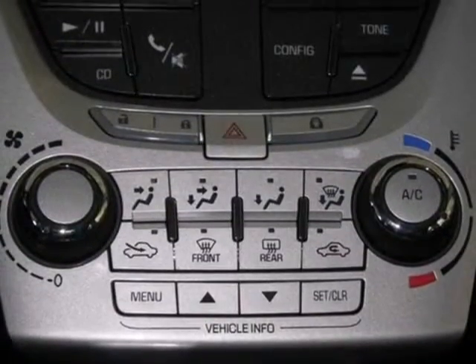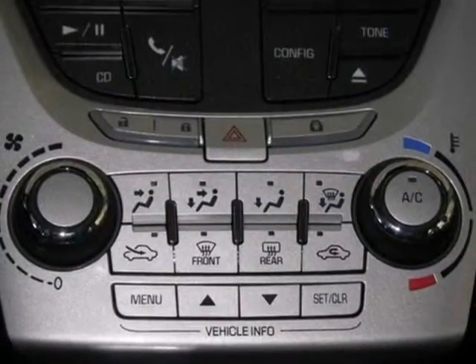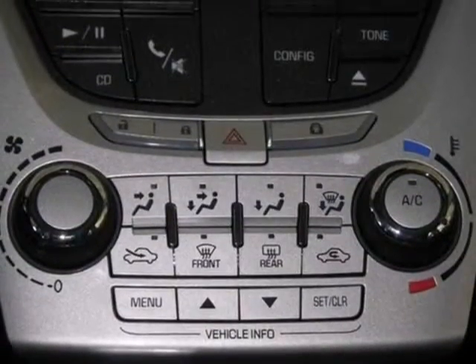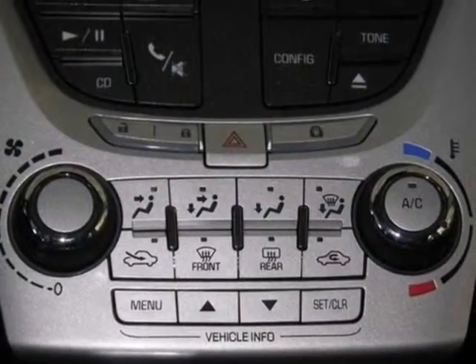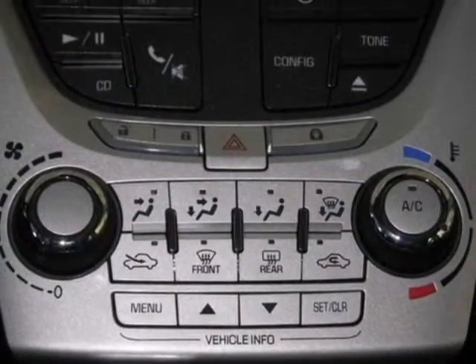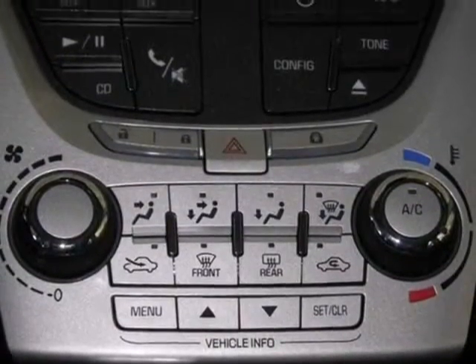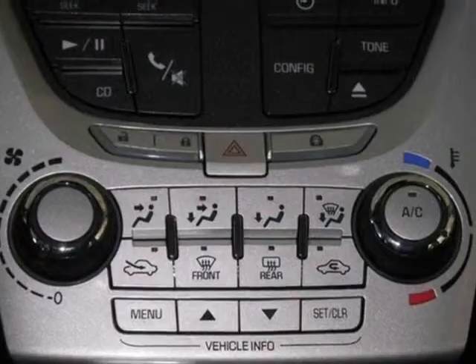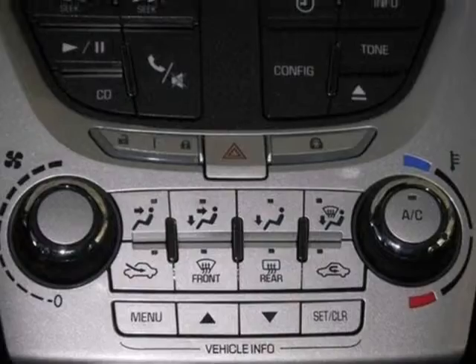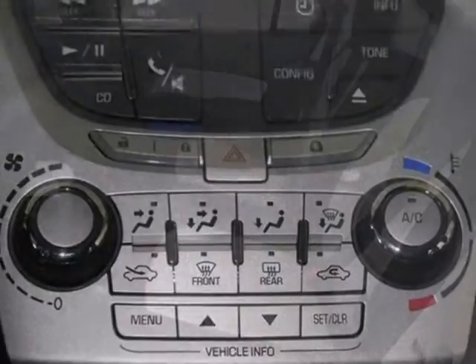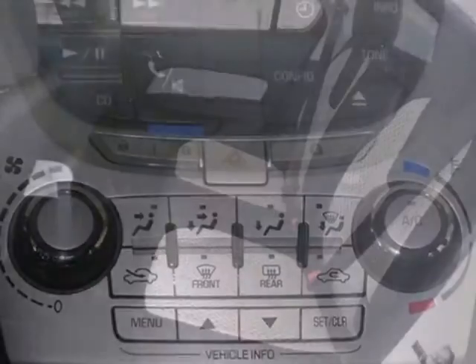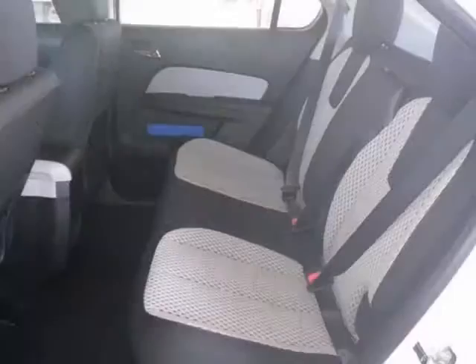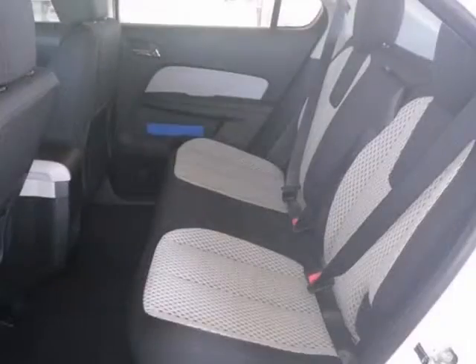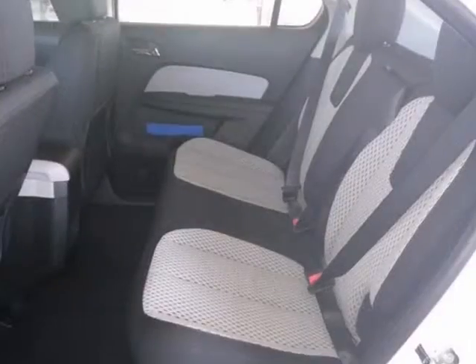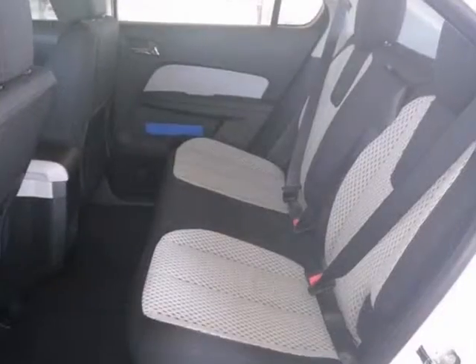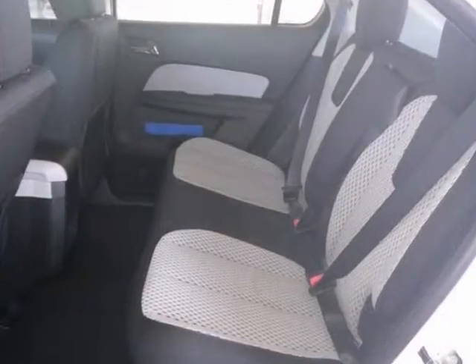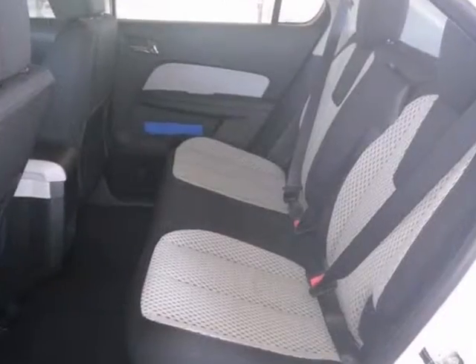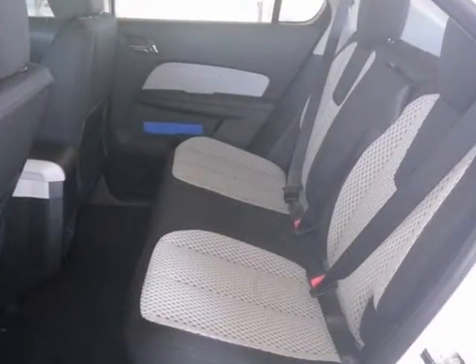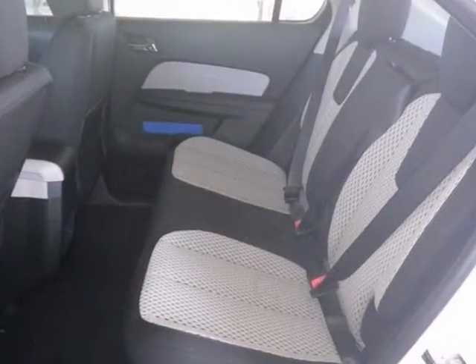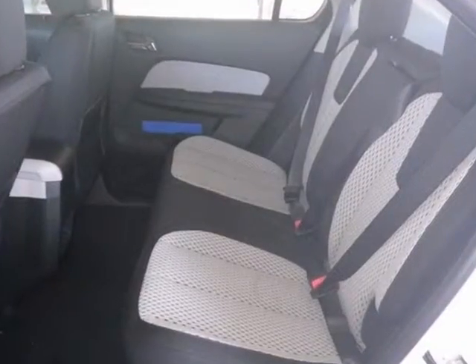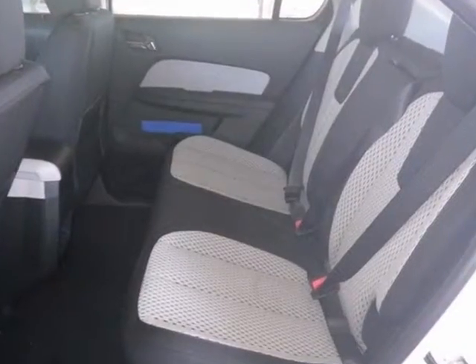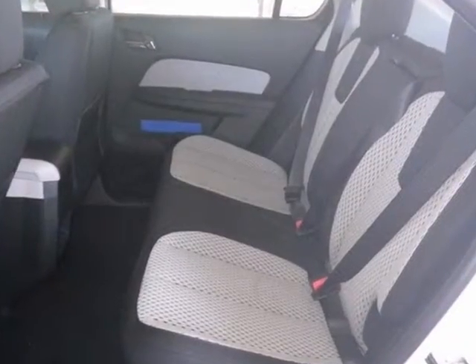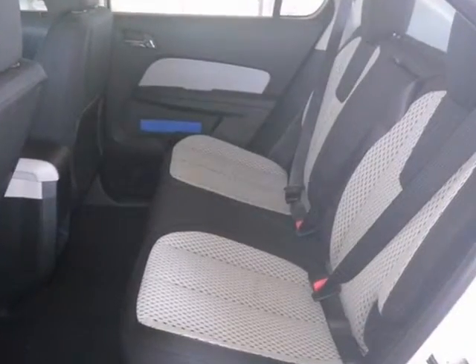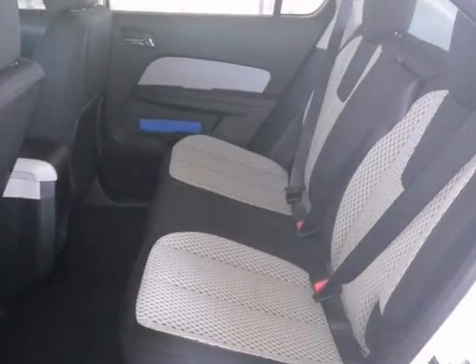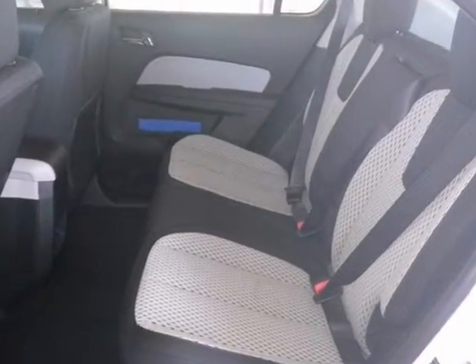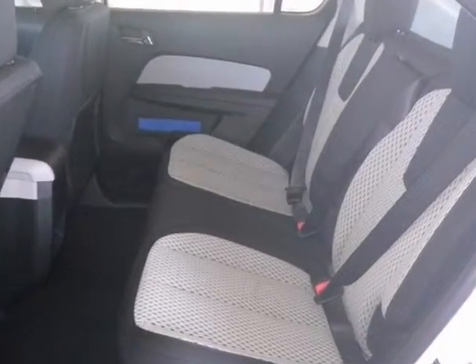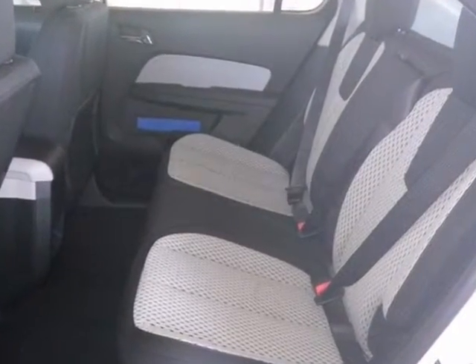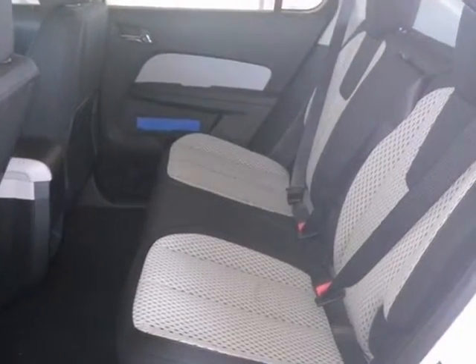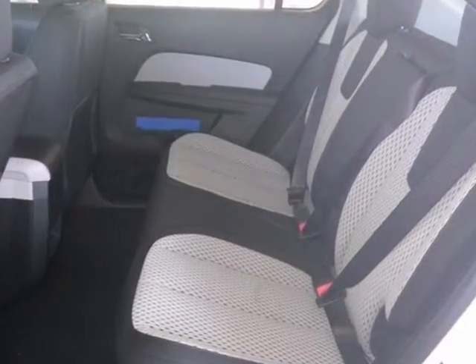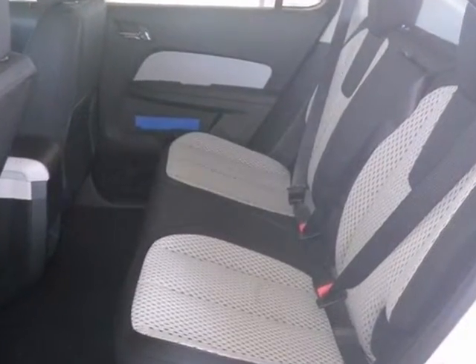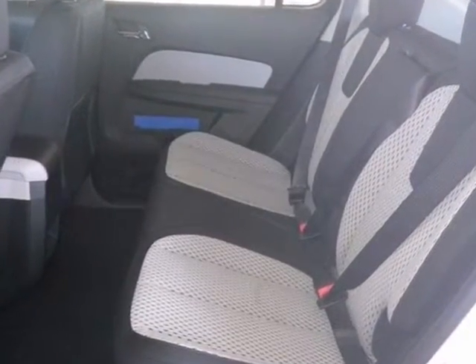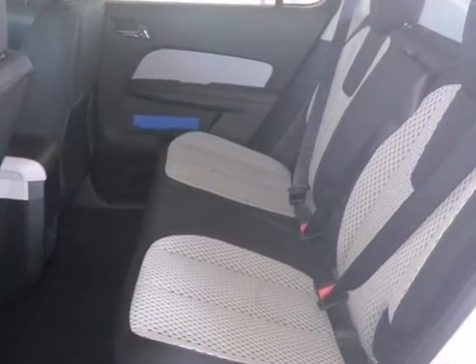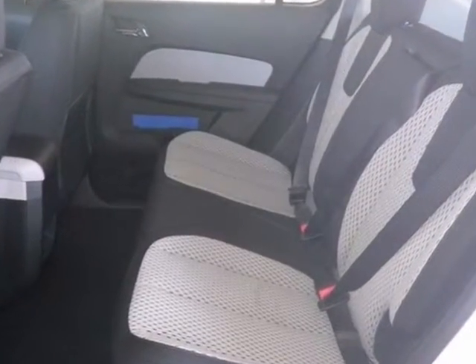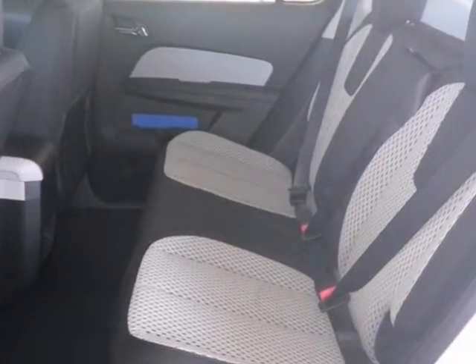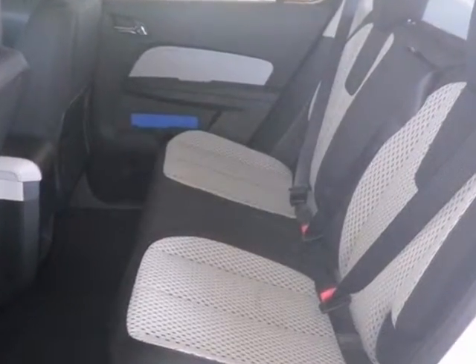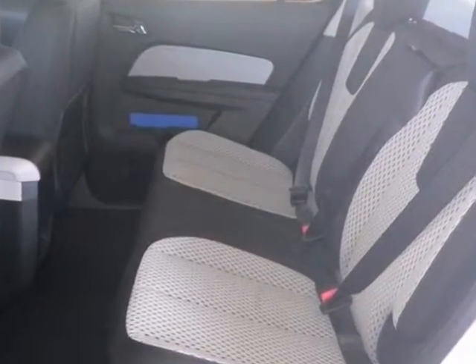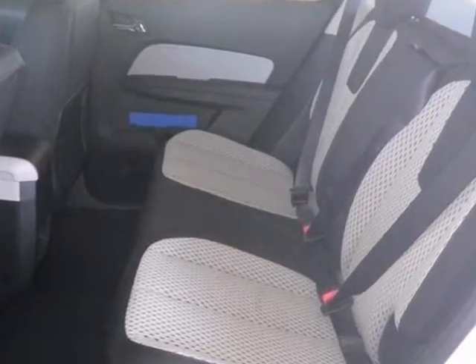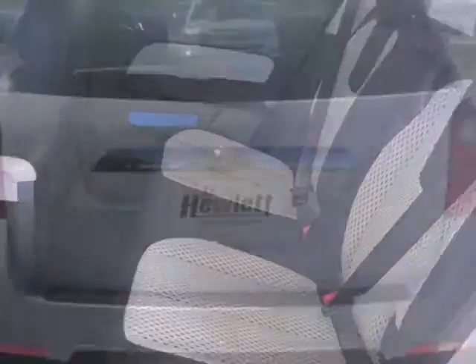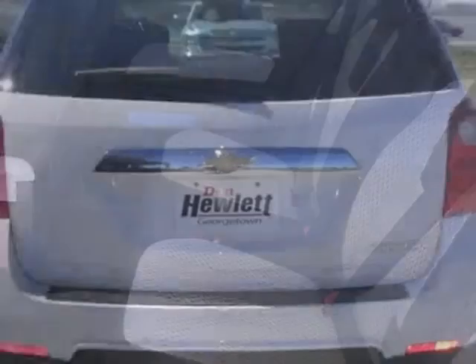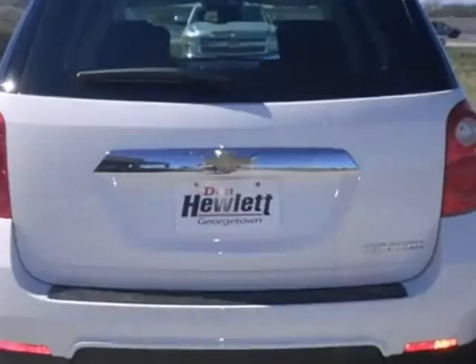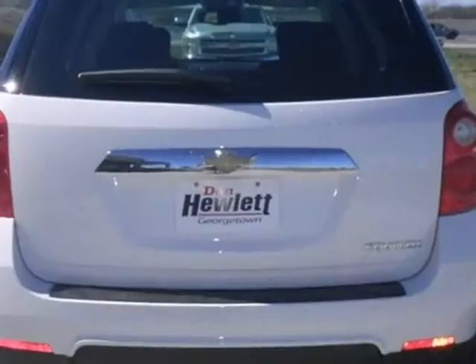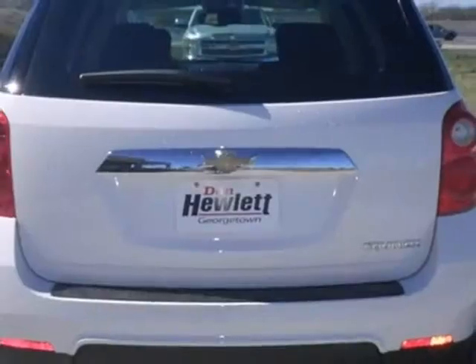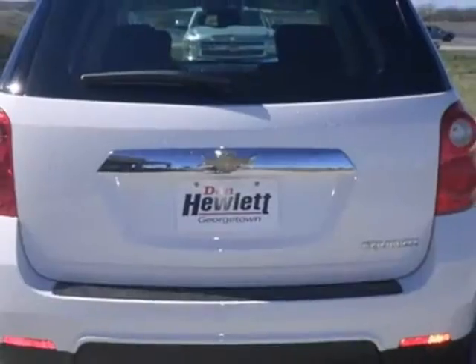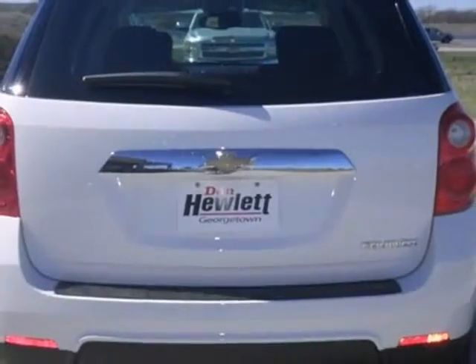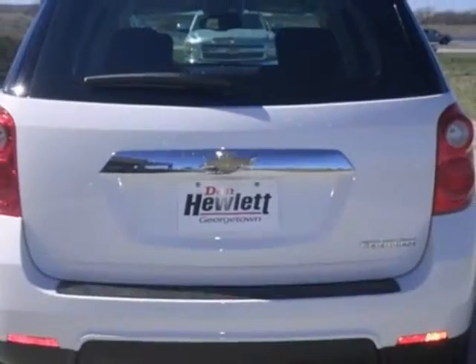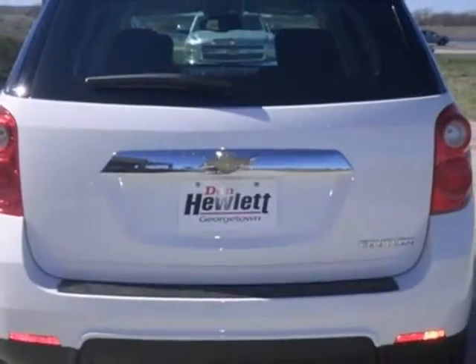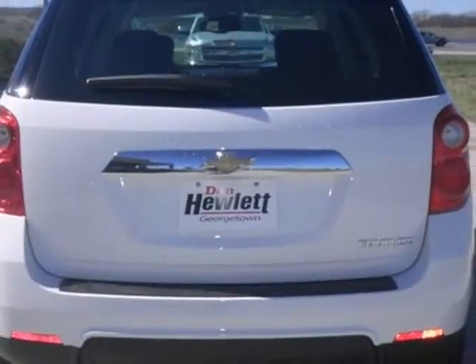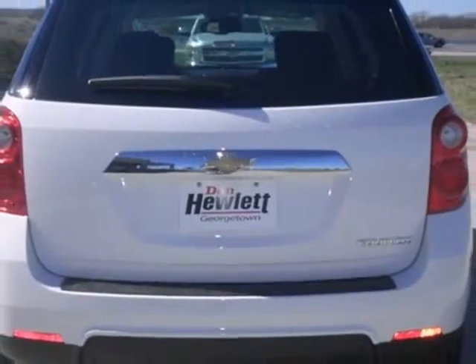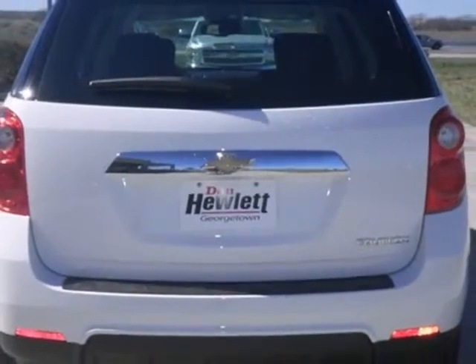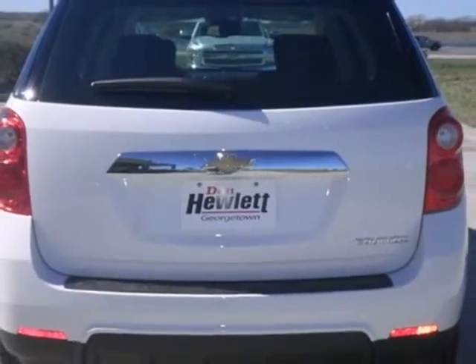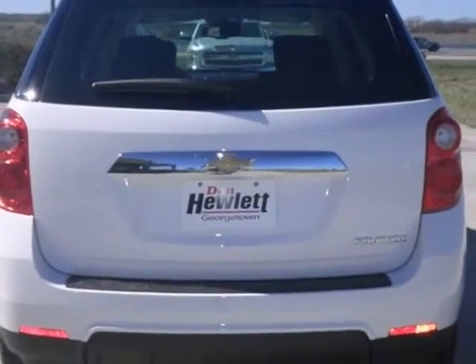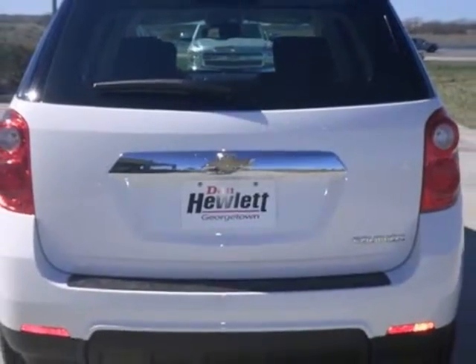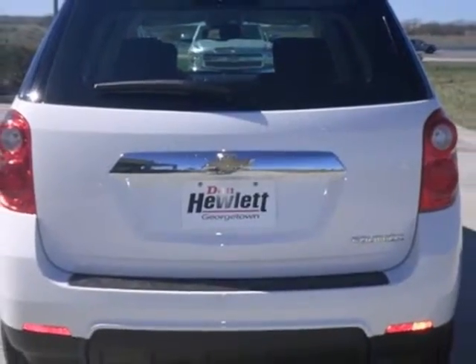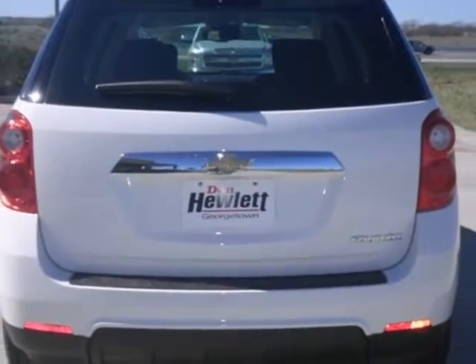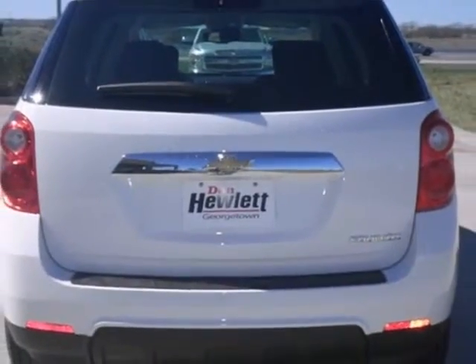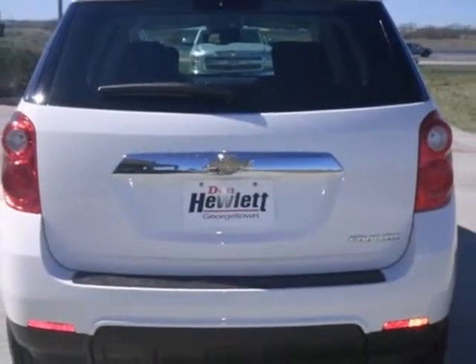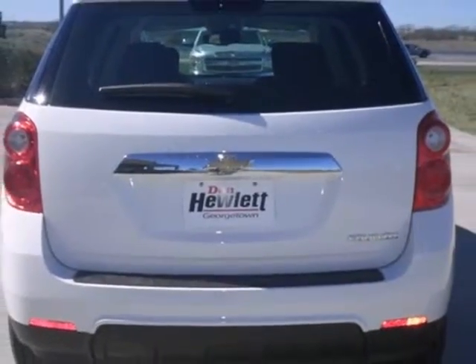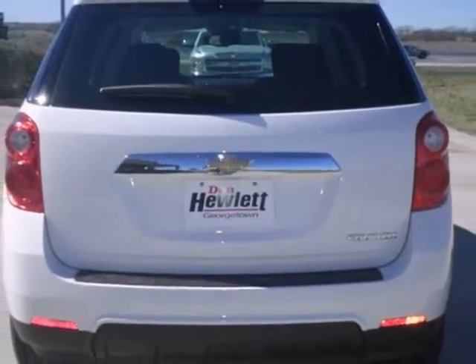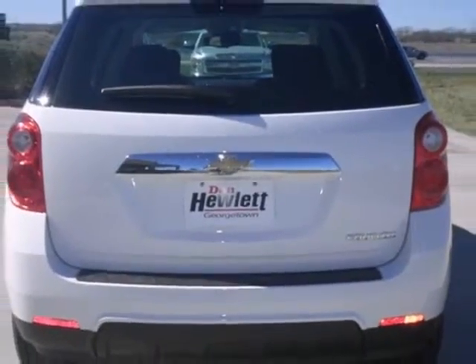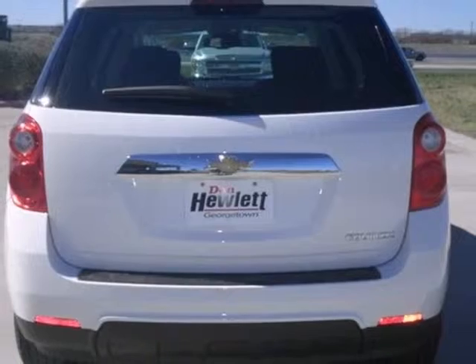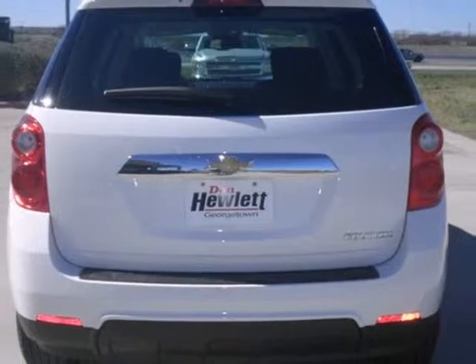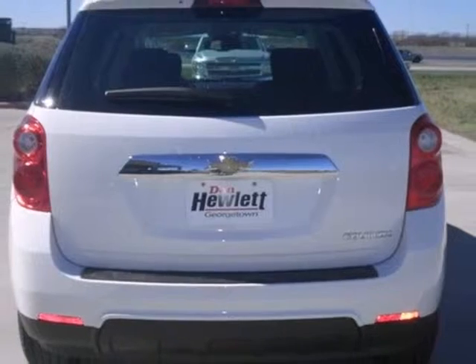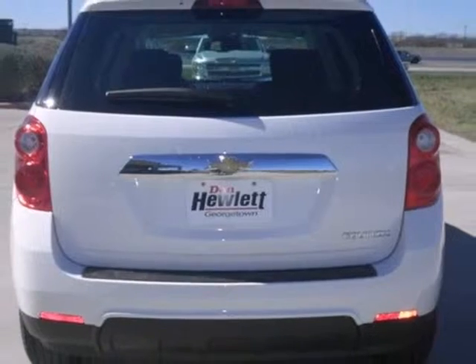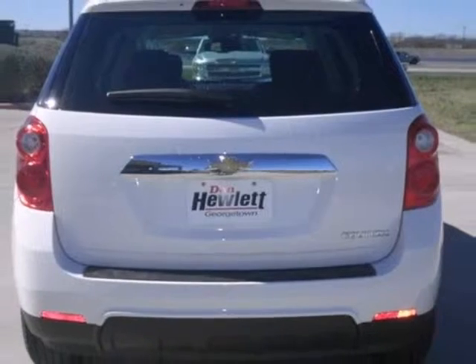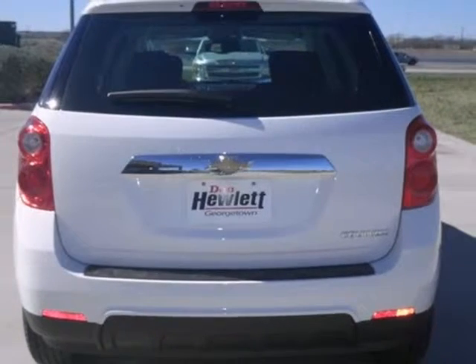And it's equipped with the power windows, locks and mirrors, and traction control. Bring the family over and take it for a test drive.